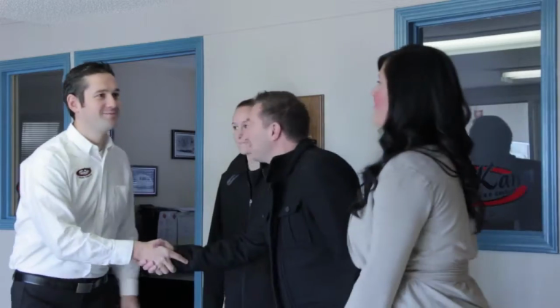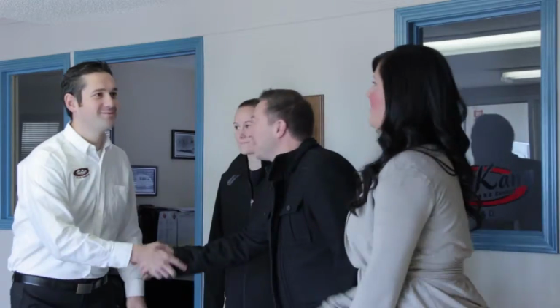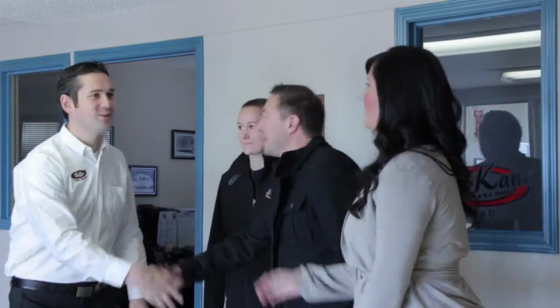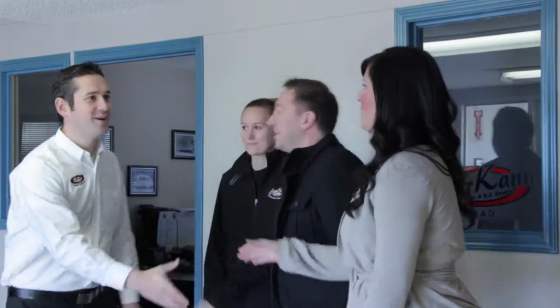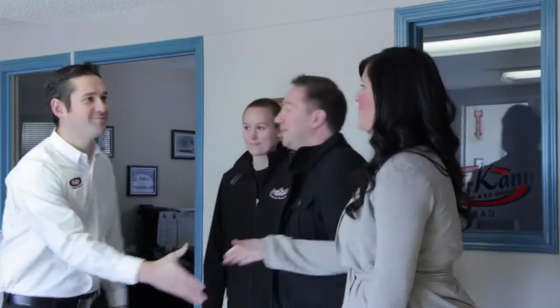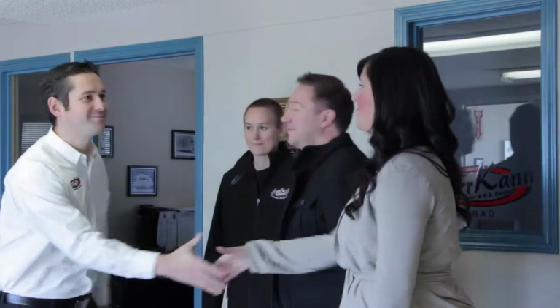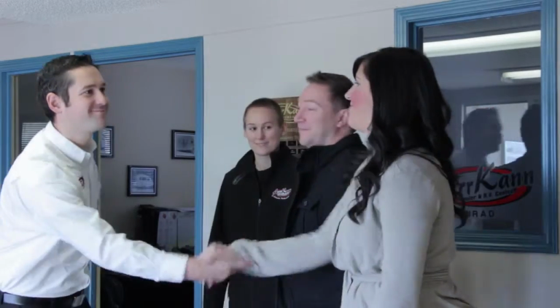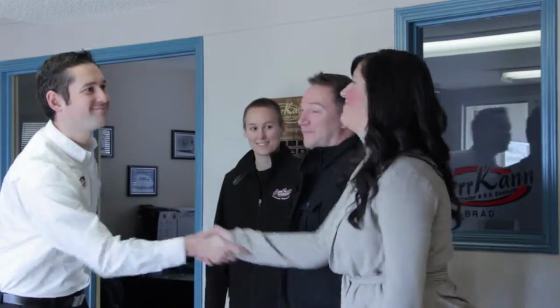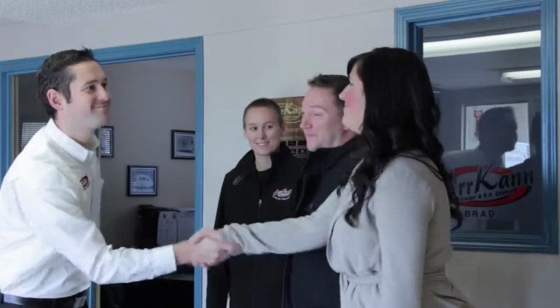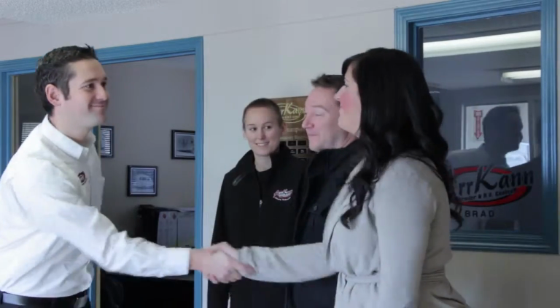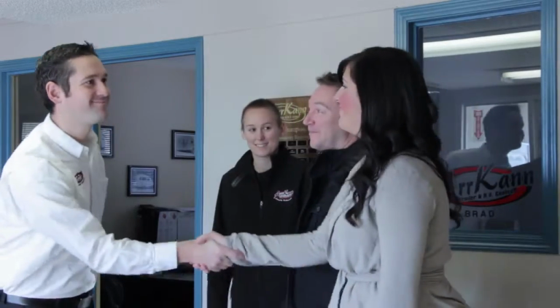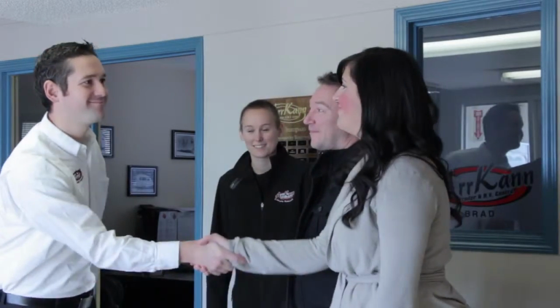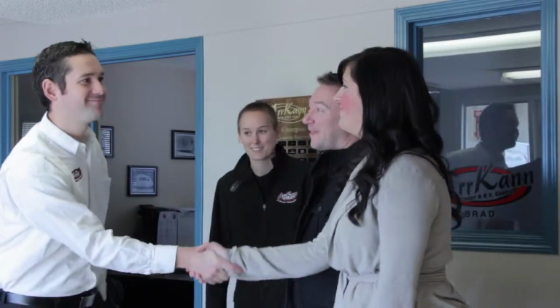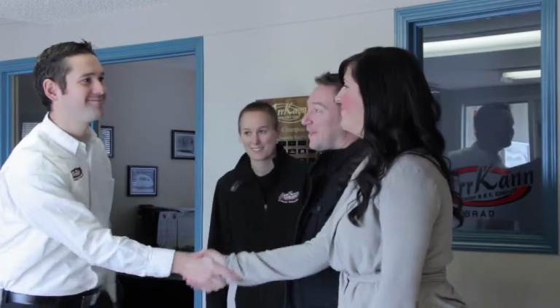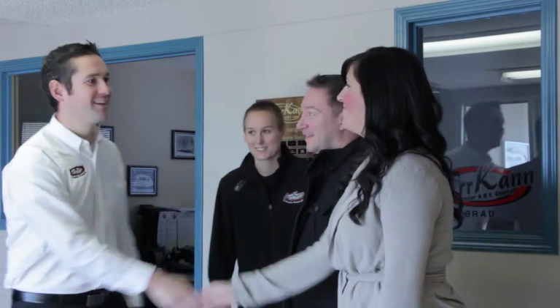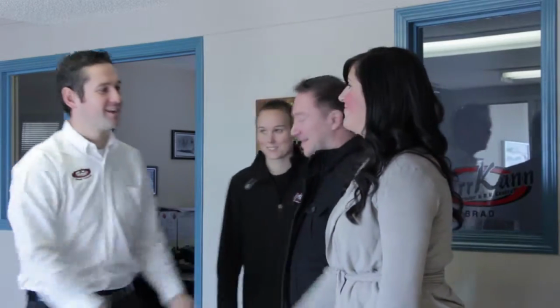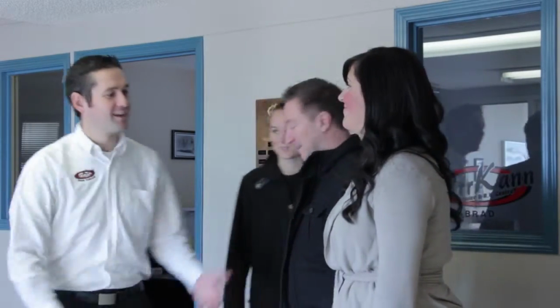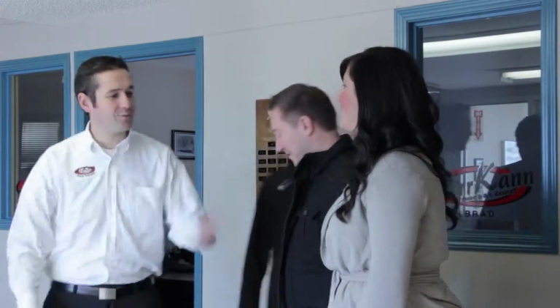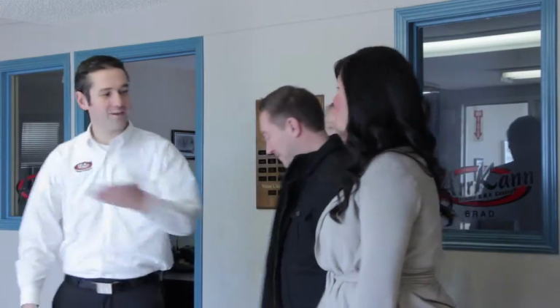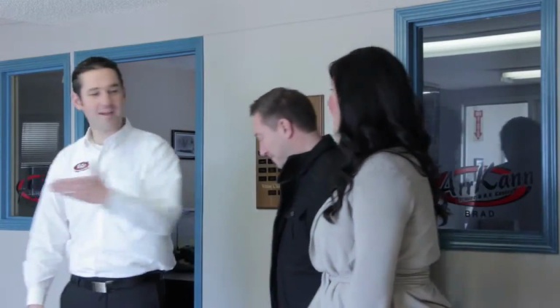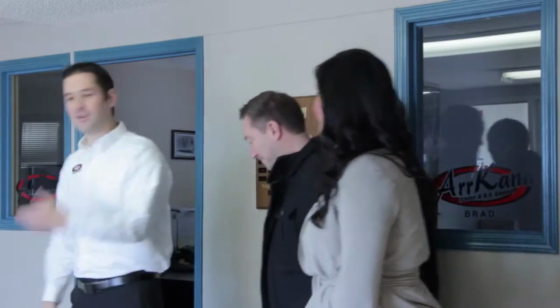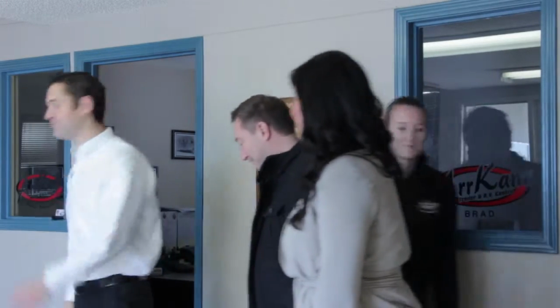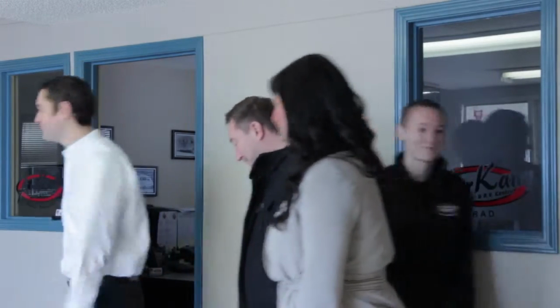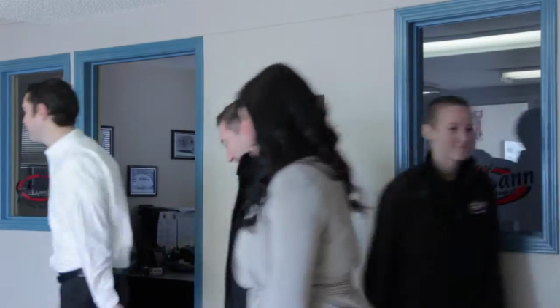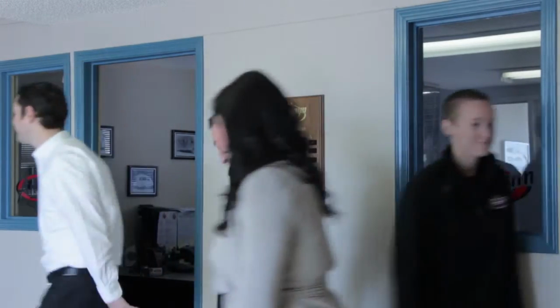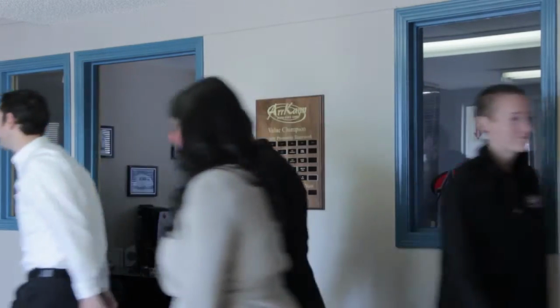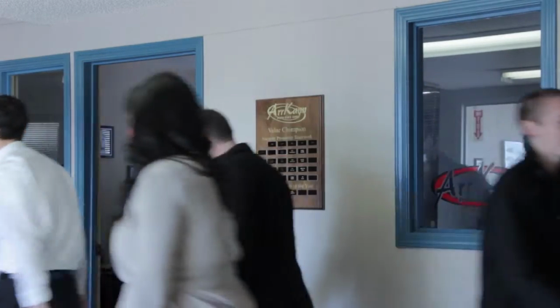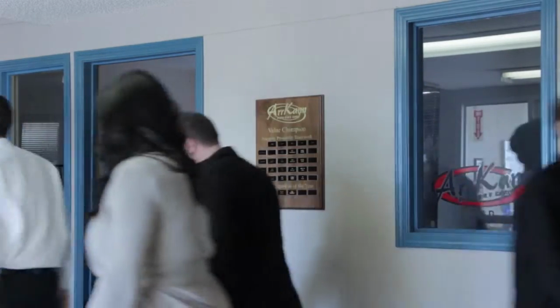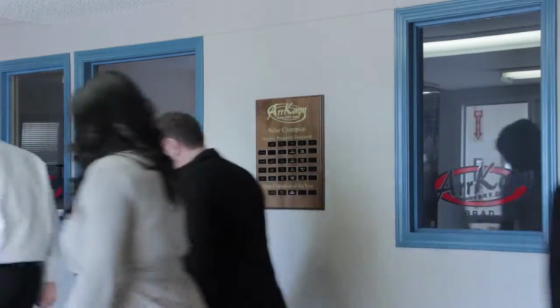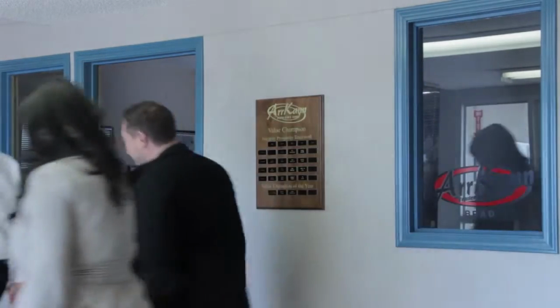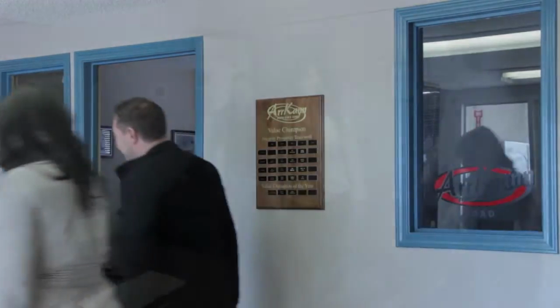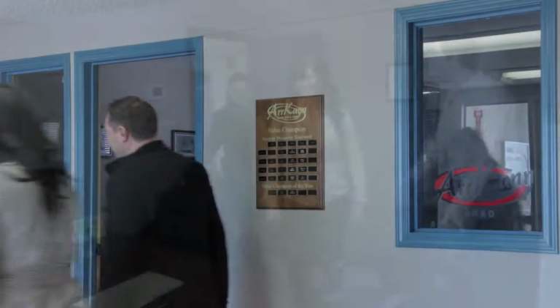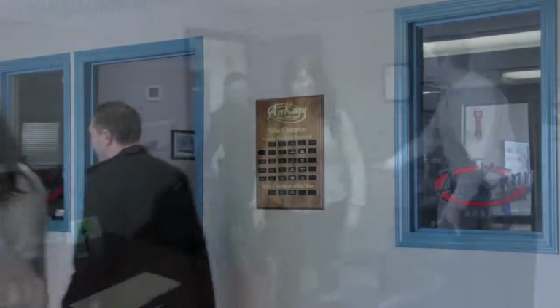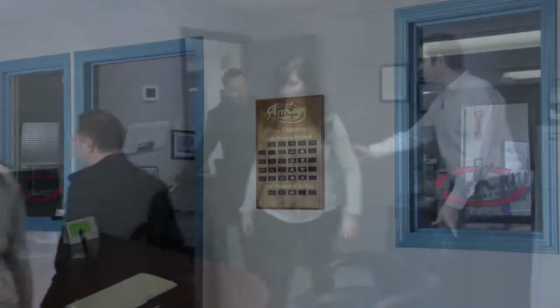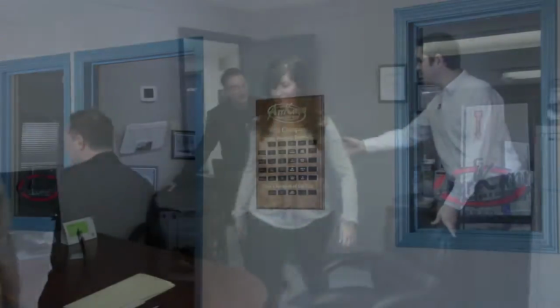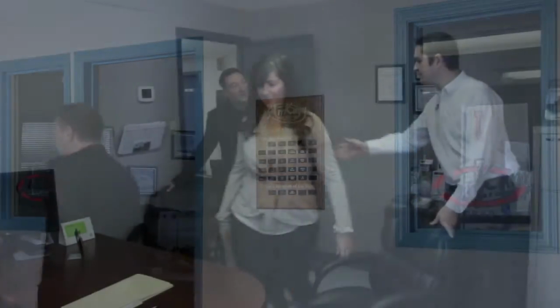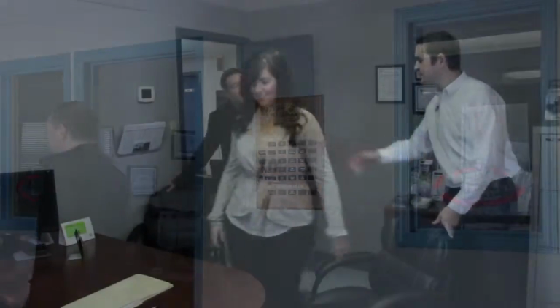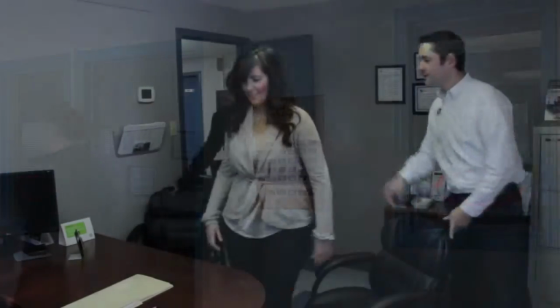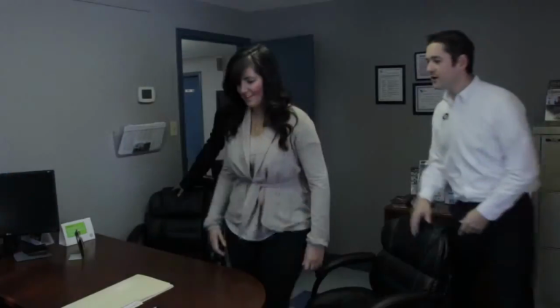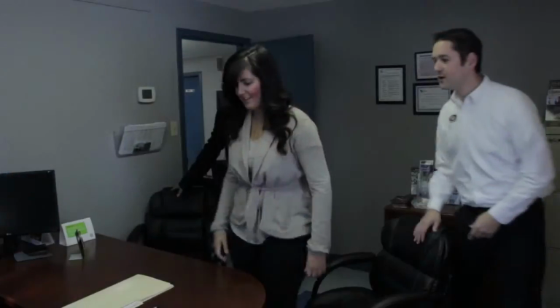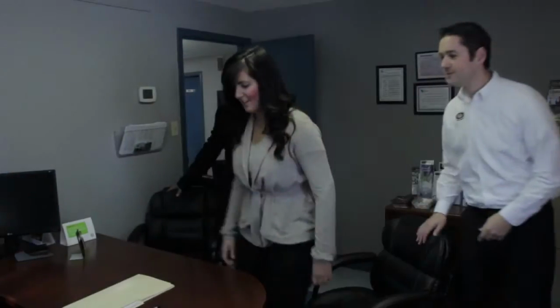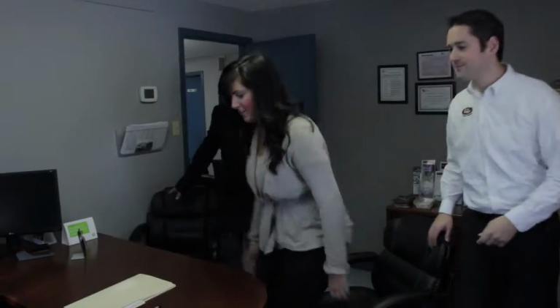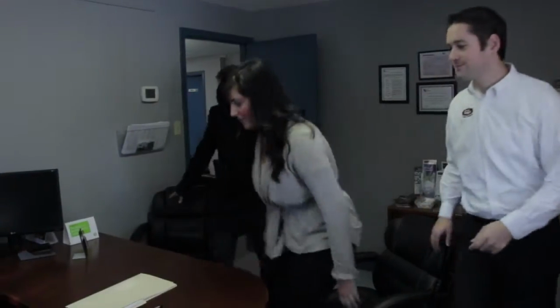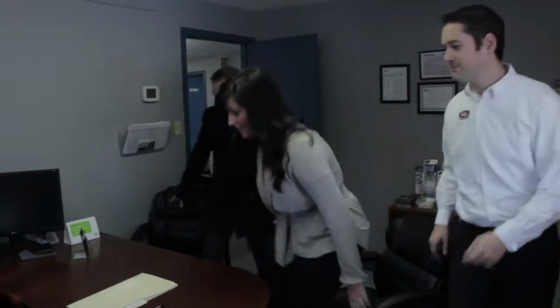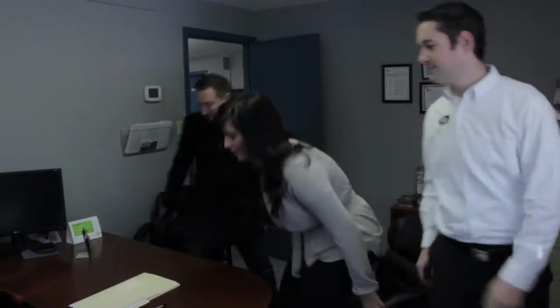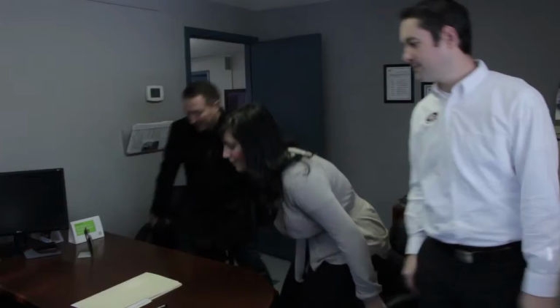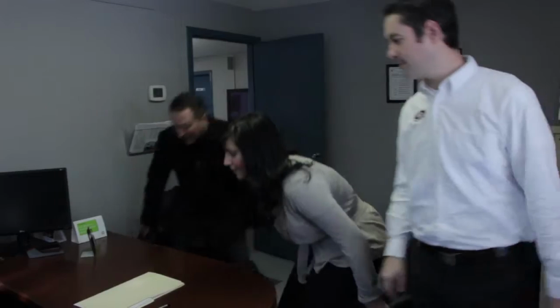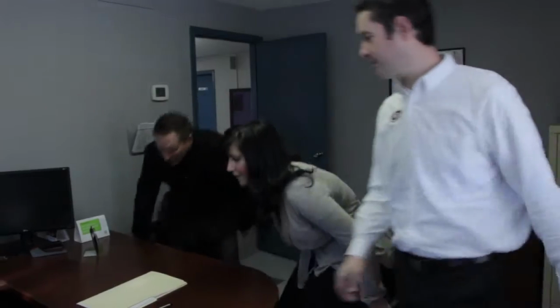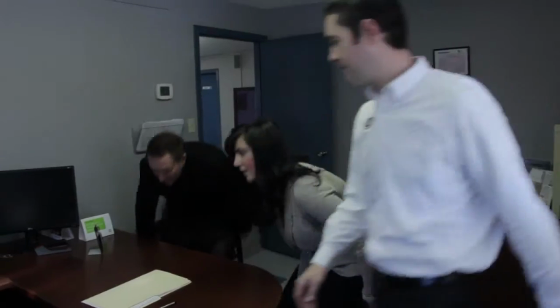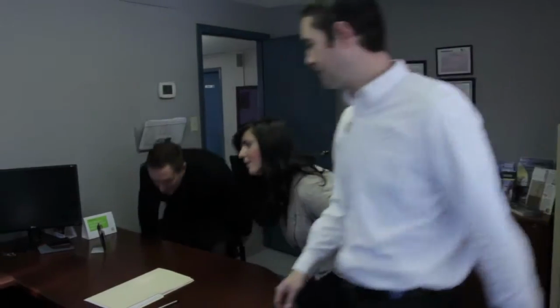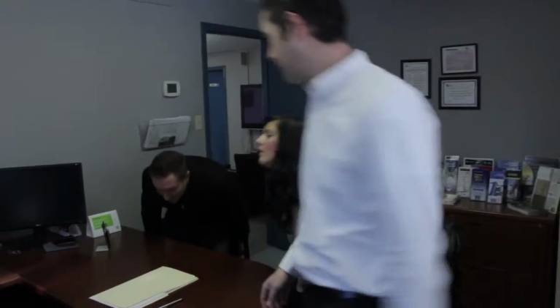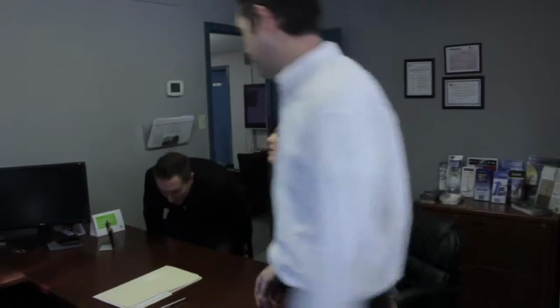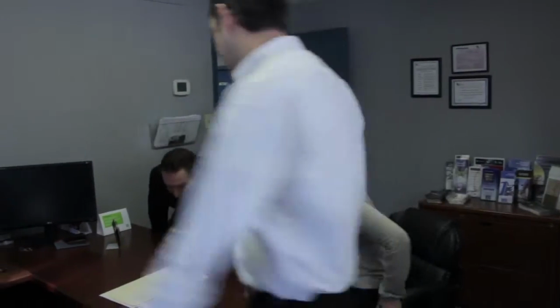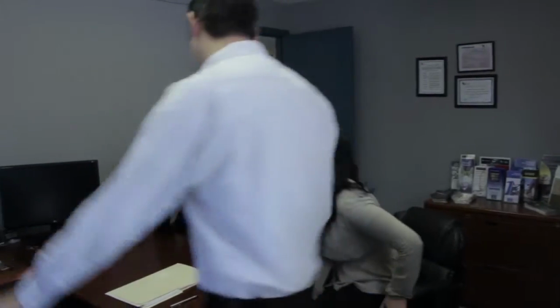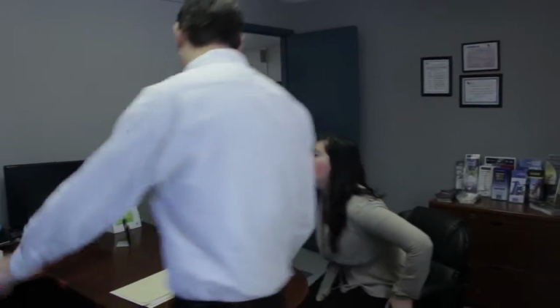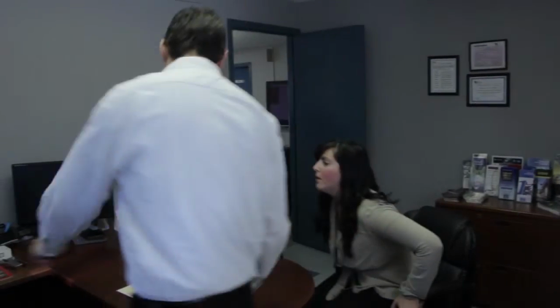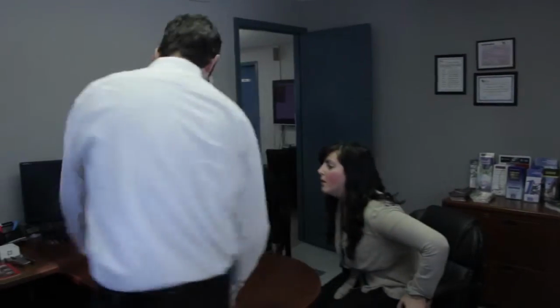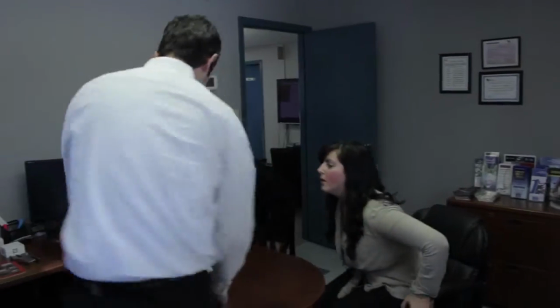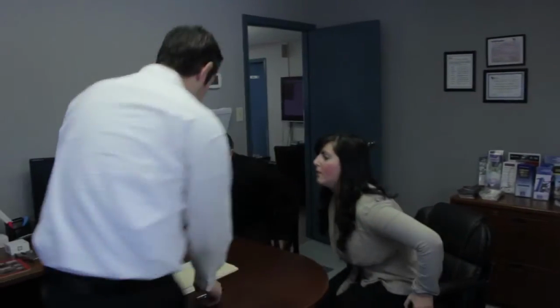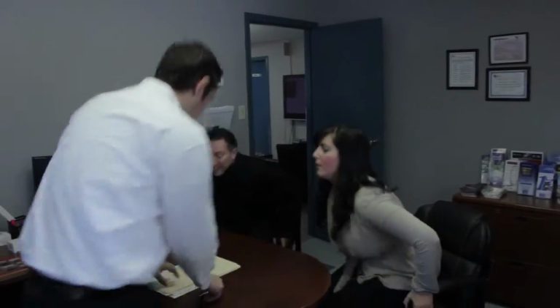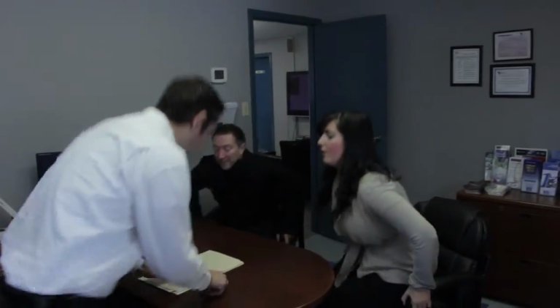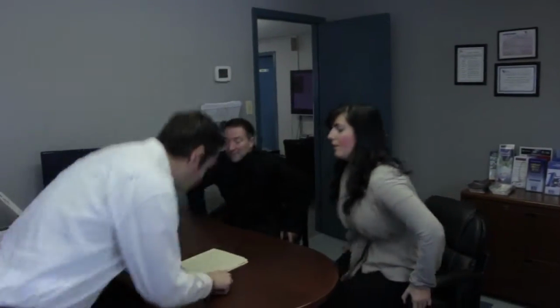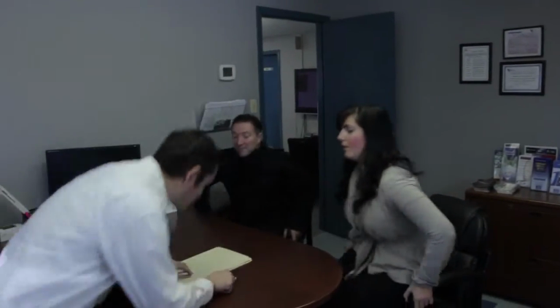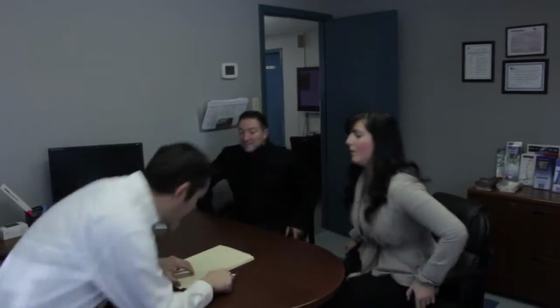Our Financial Services Centre will assist you in completing all of the necessary paperwork and make sure that everything is ready to go.